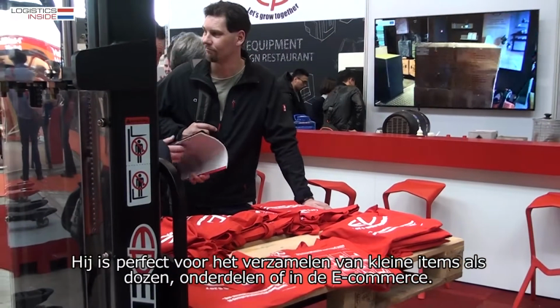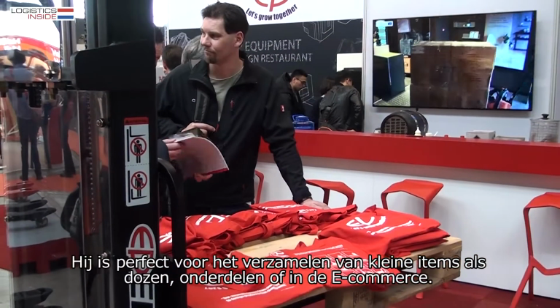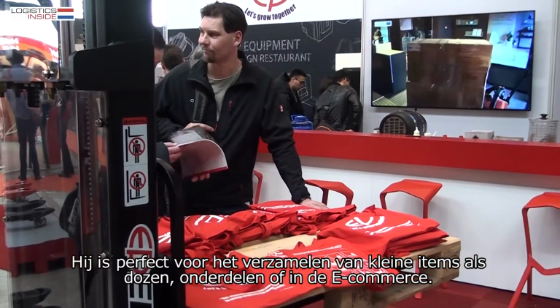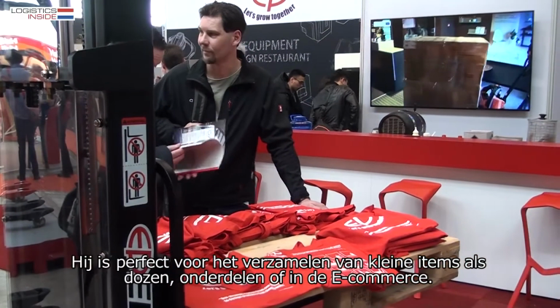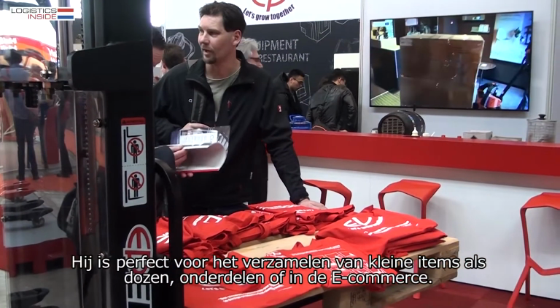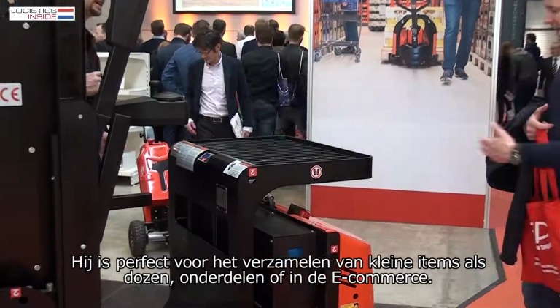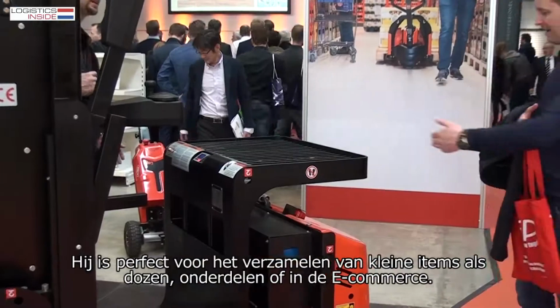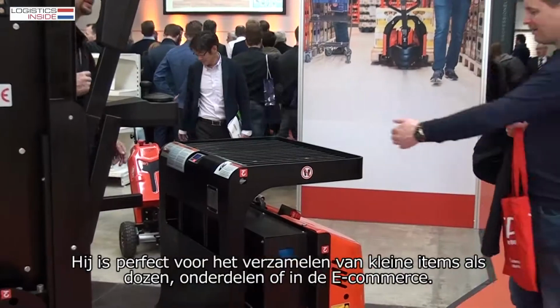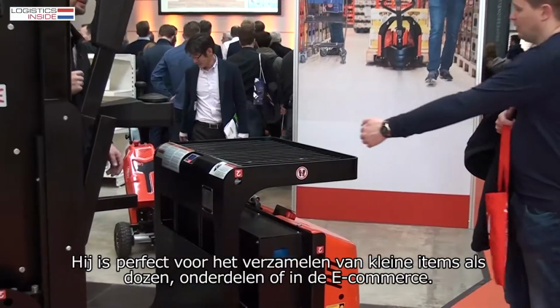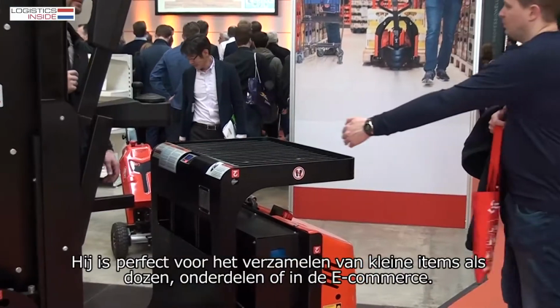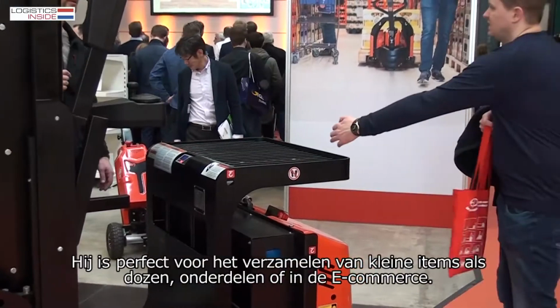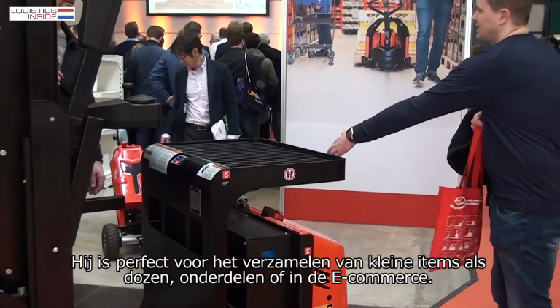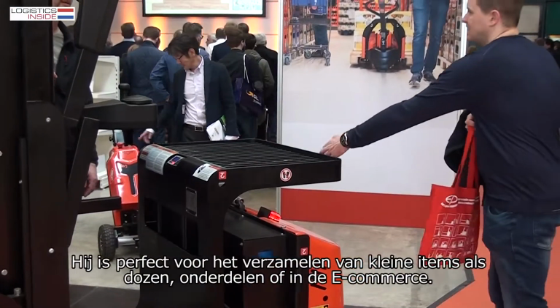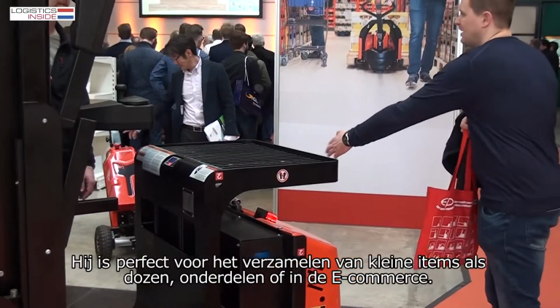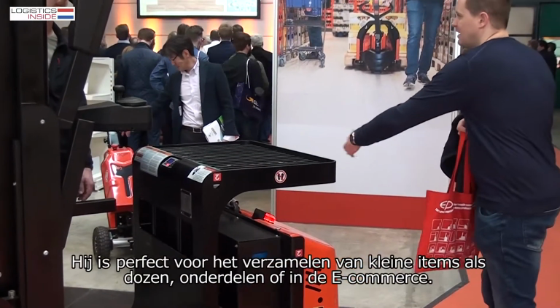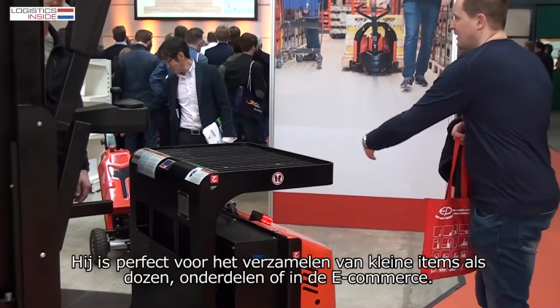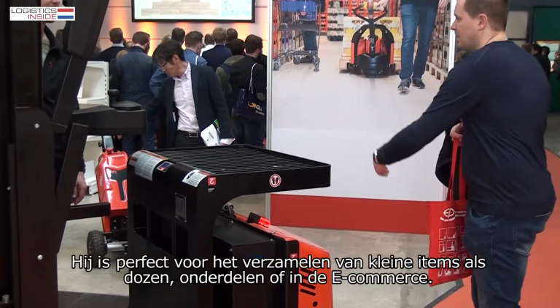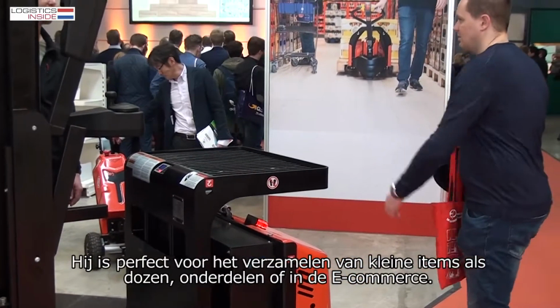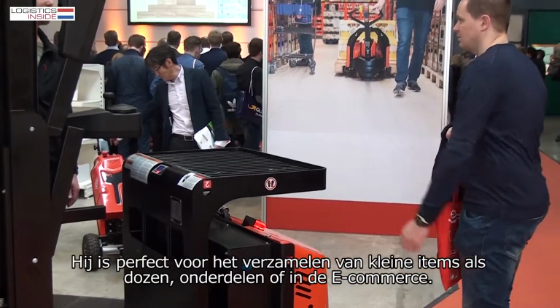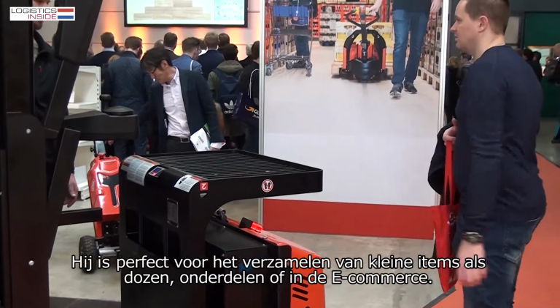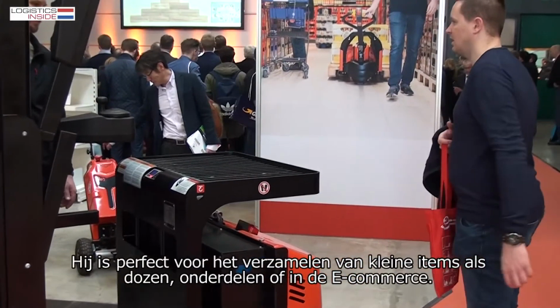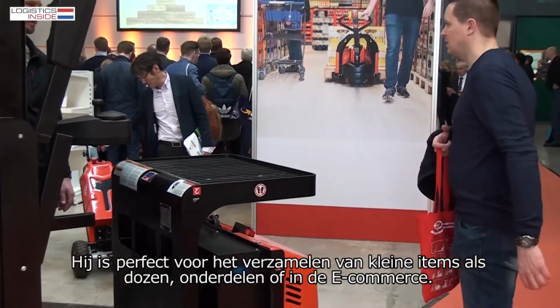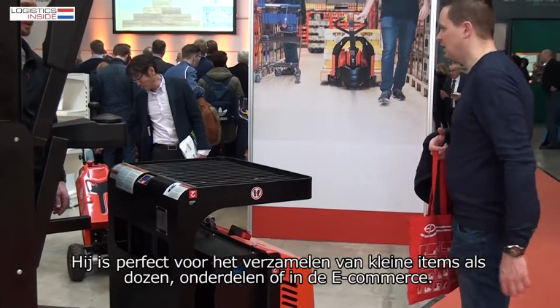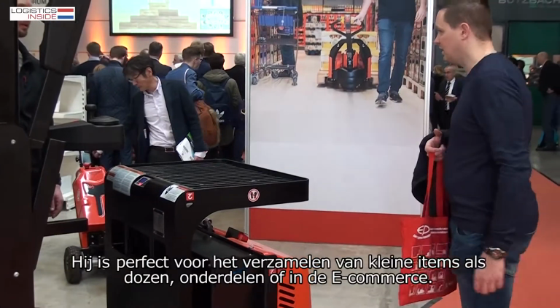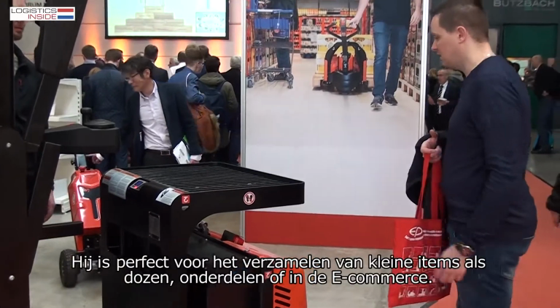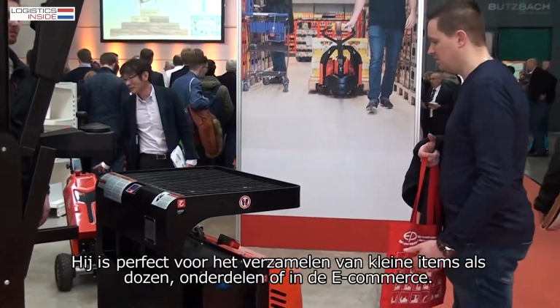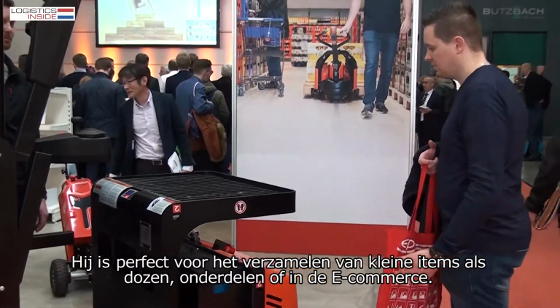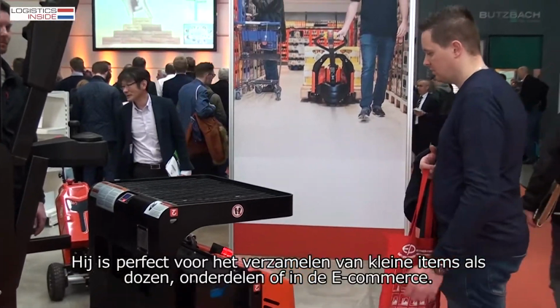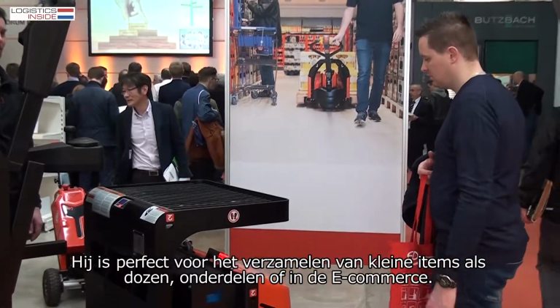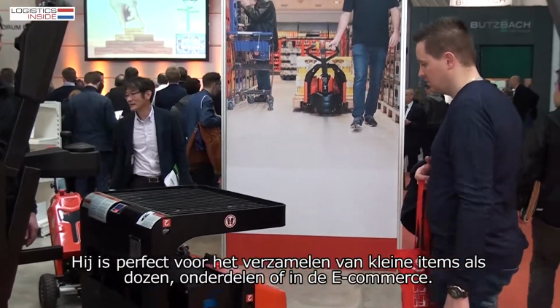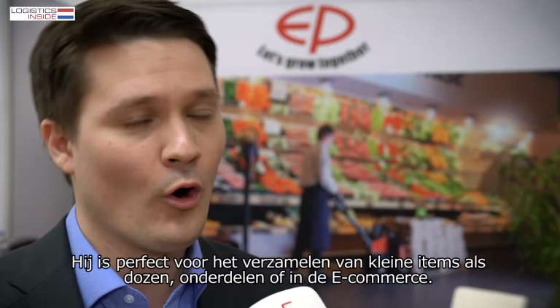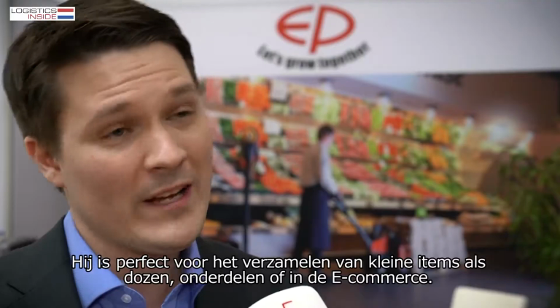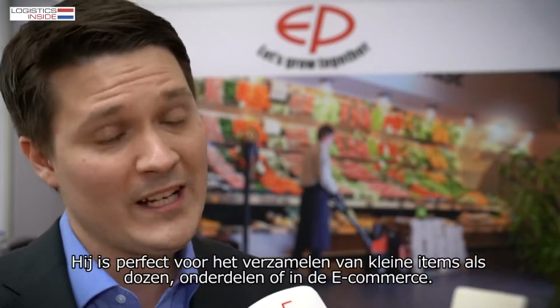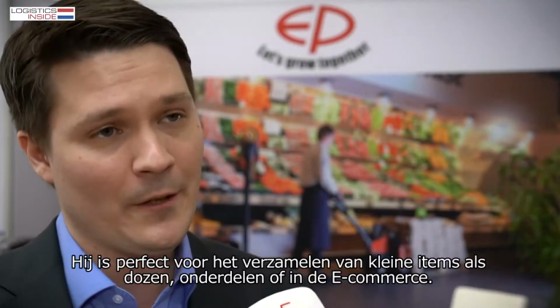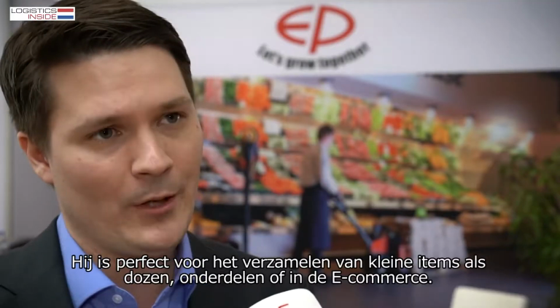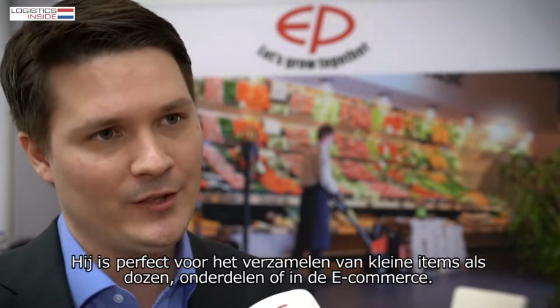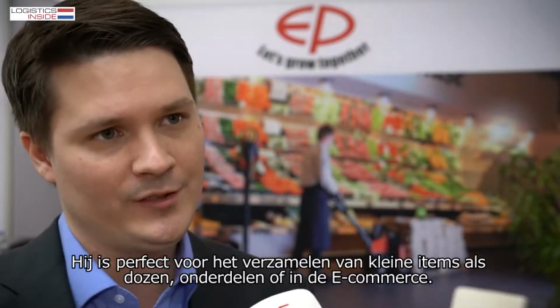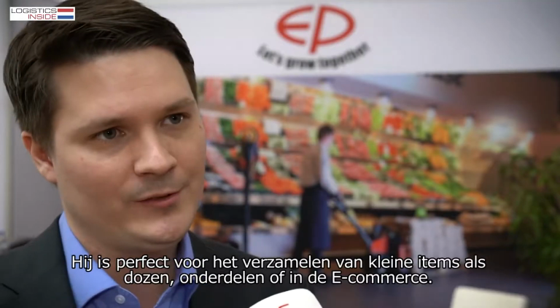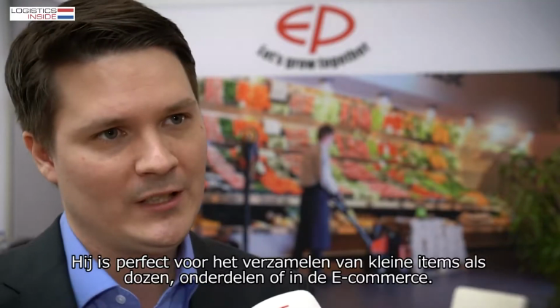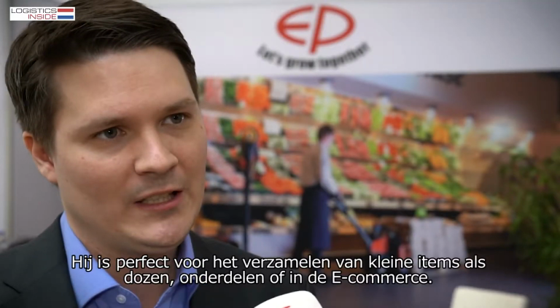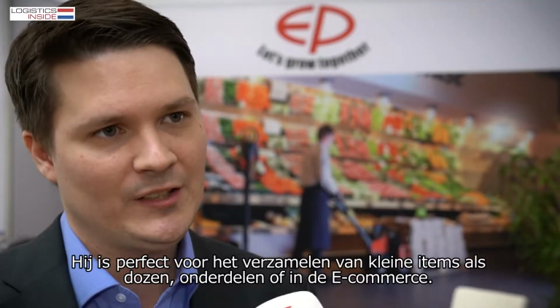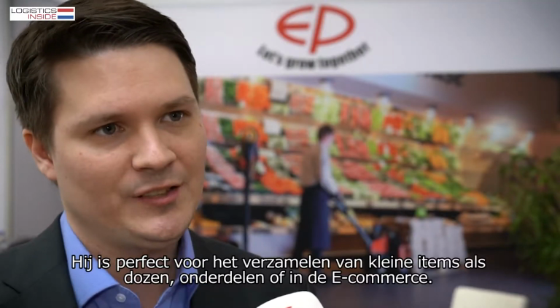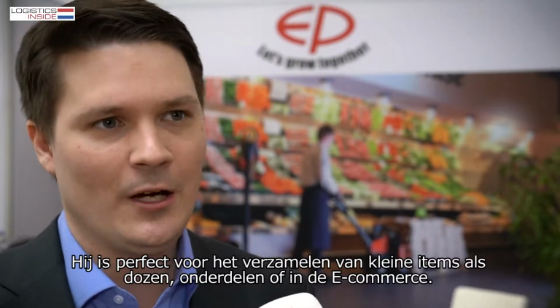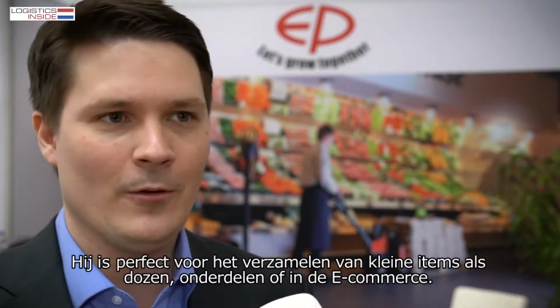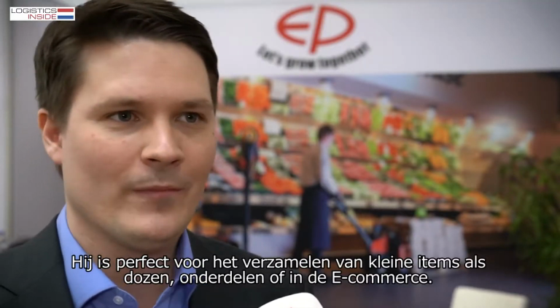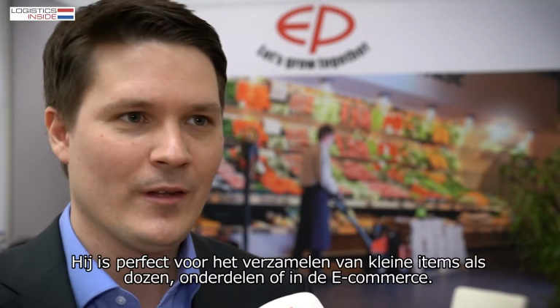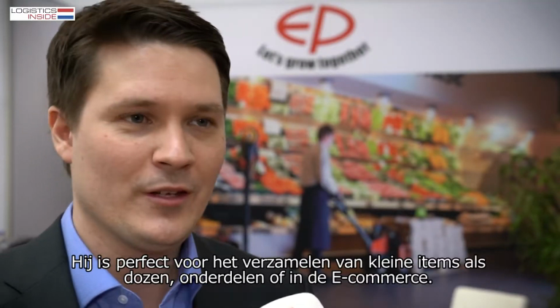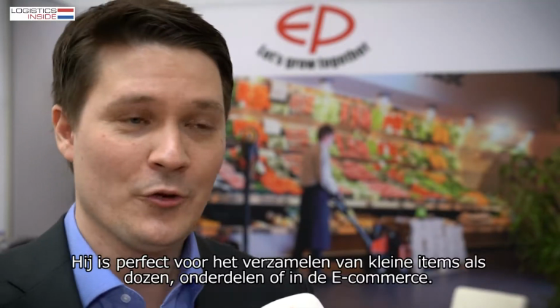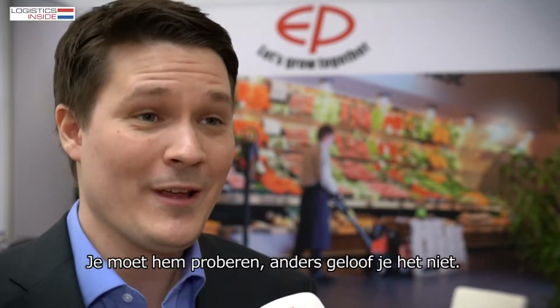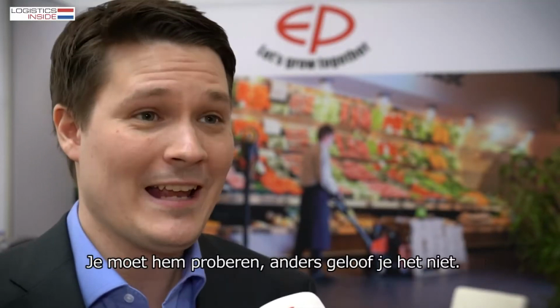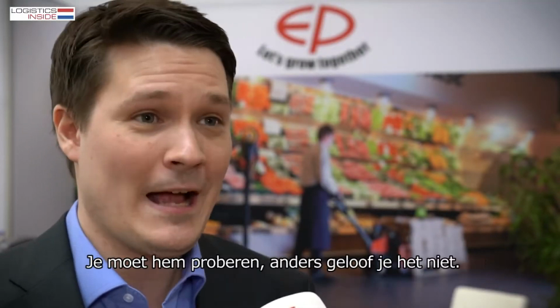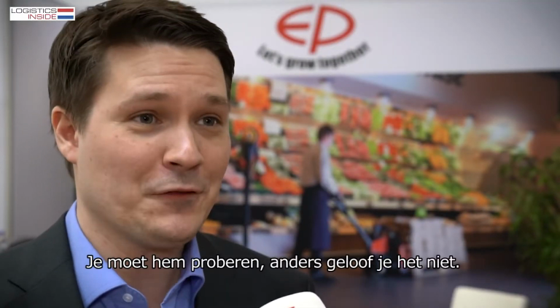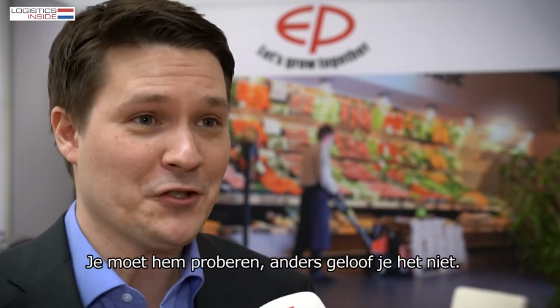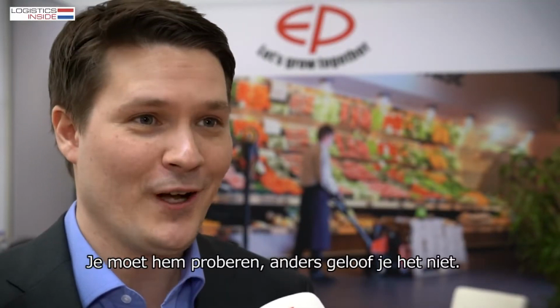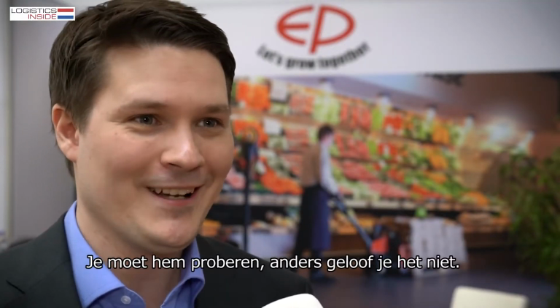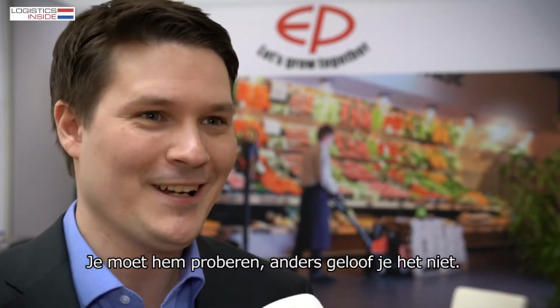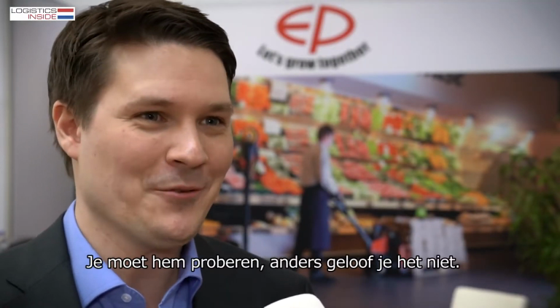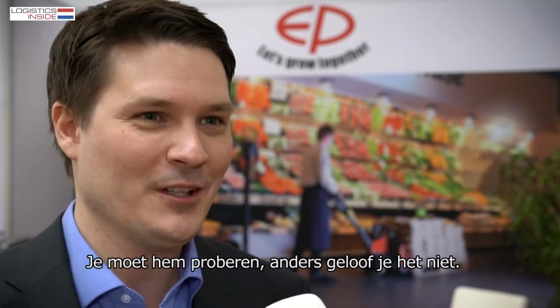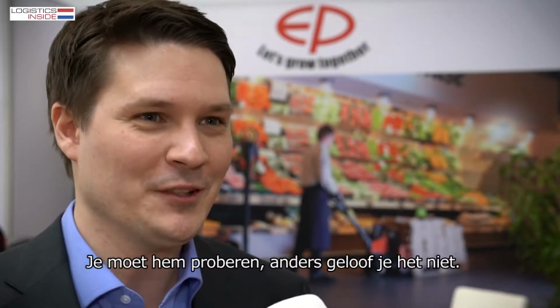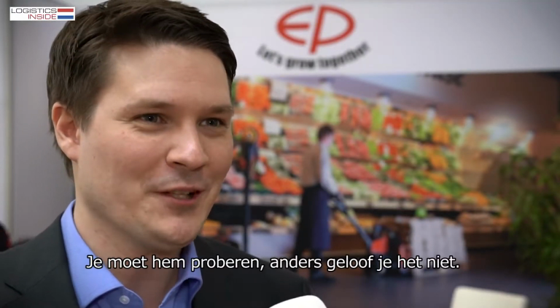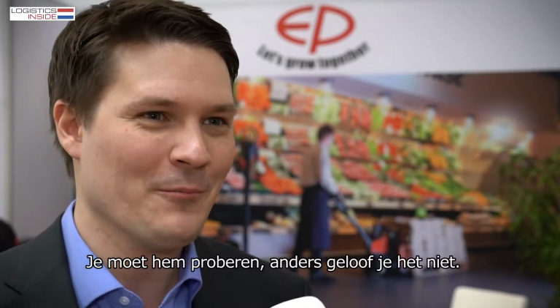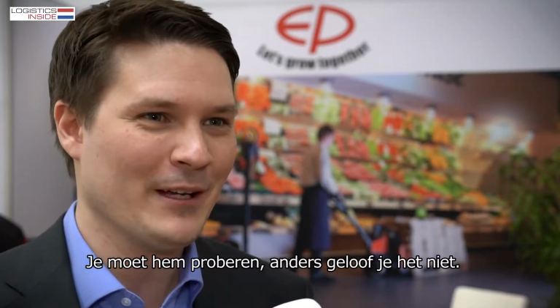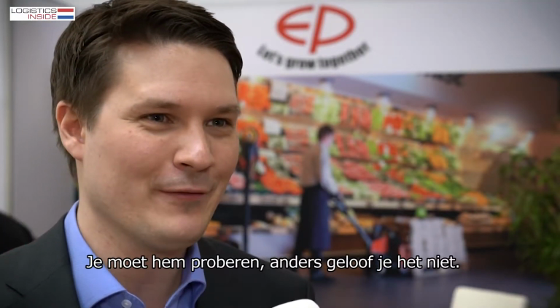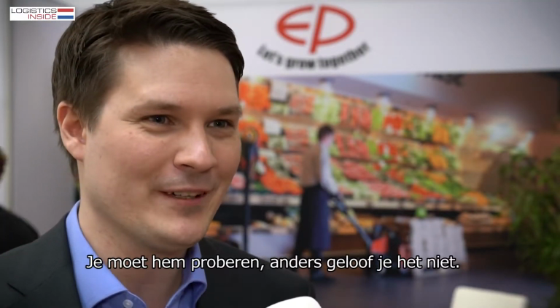It's the perfect truck for everything concerning picking of small goods, cartons, spare parts, or e-commerce. You really have to try it — otherwise you don't believe it.